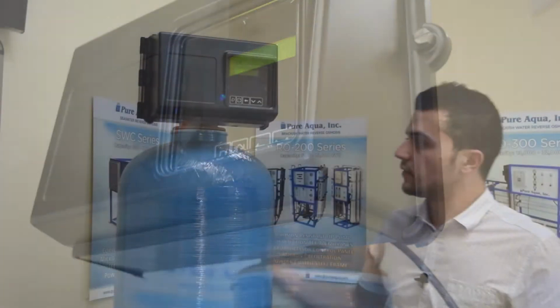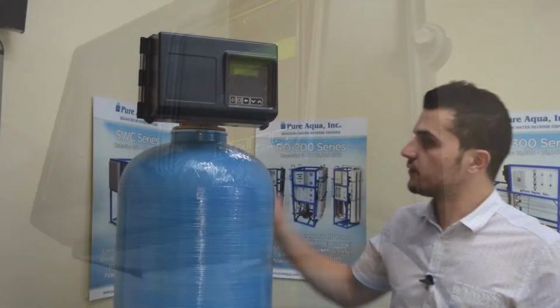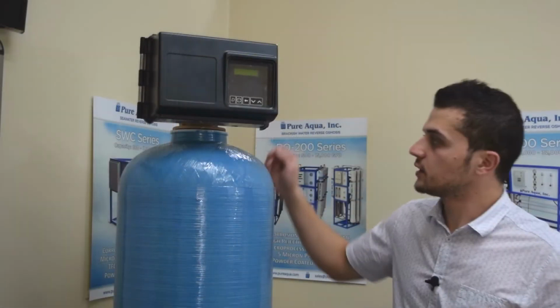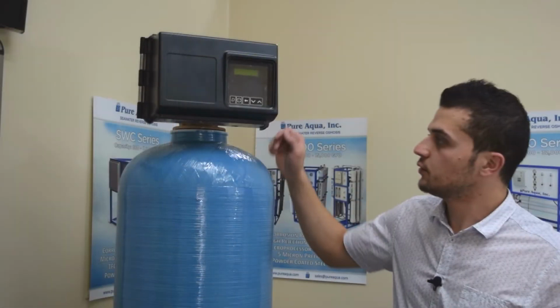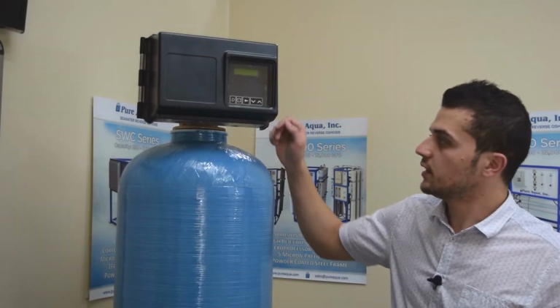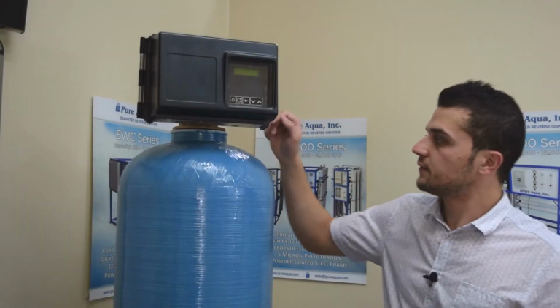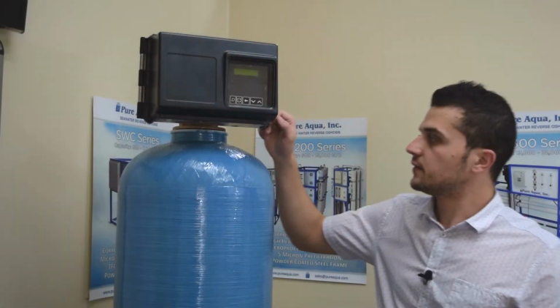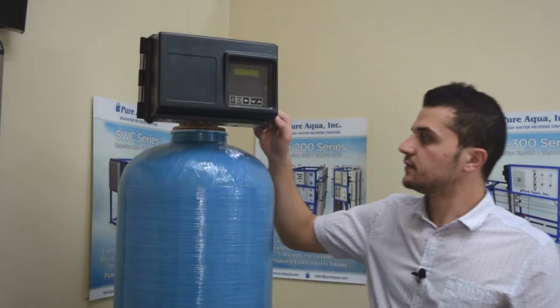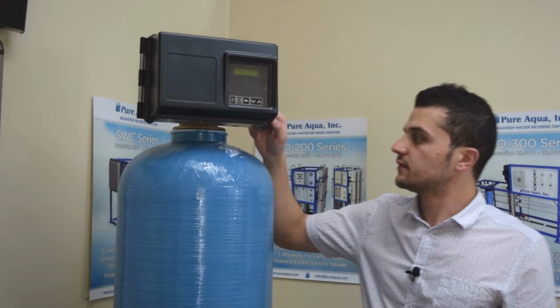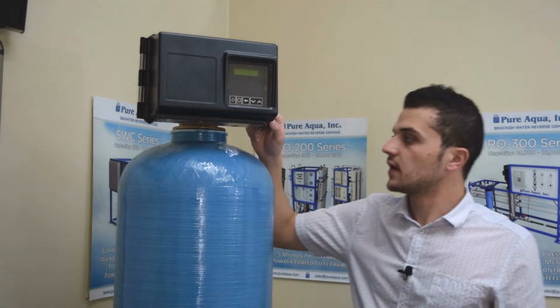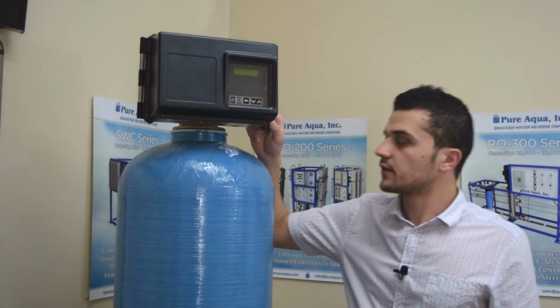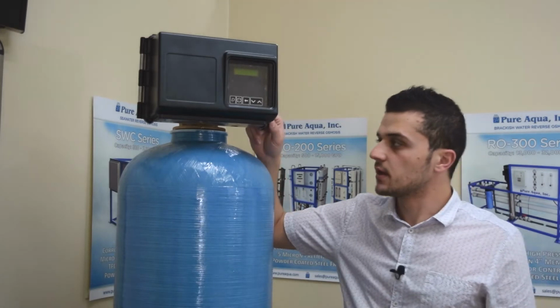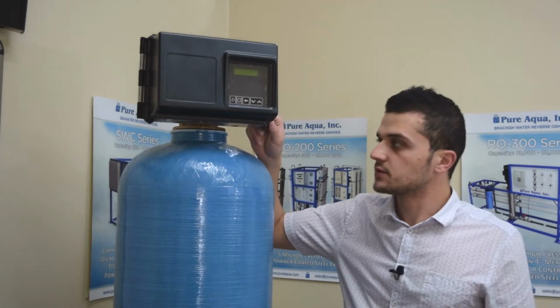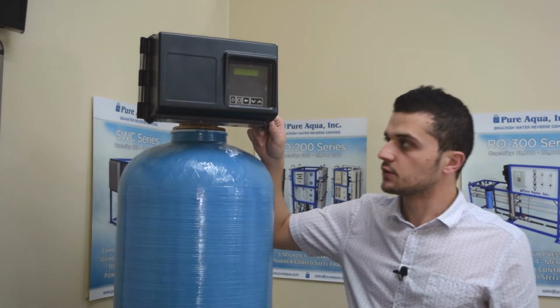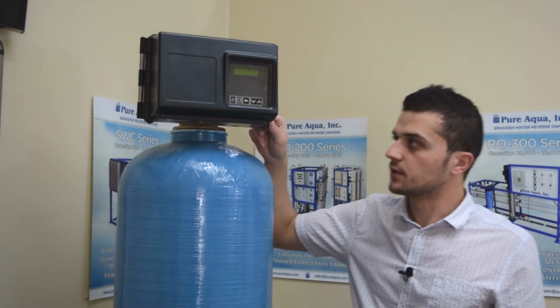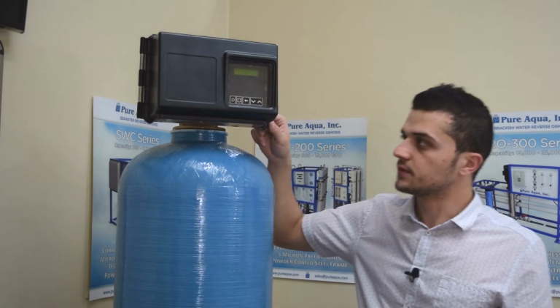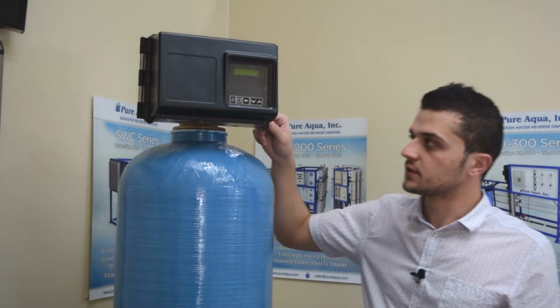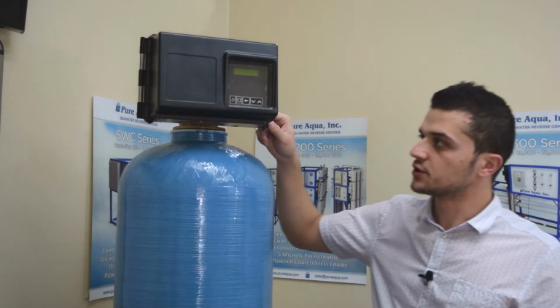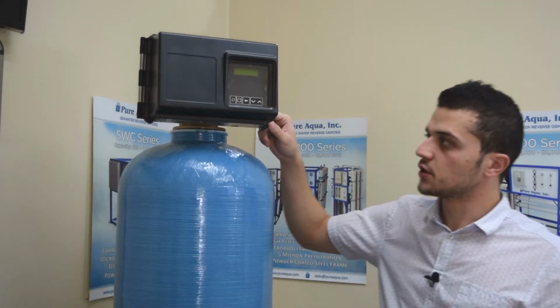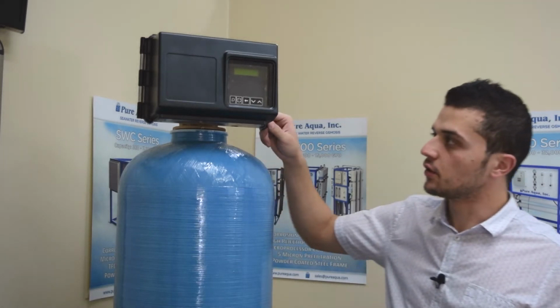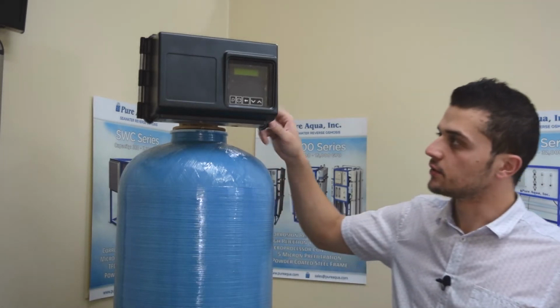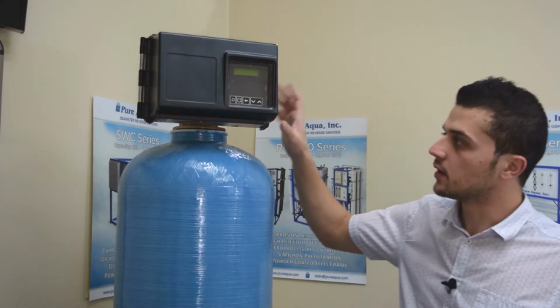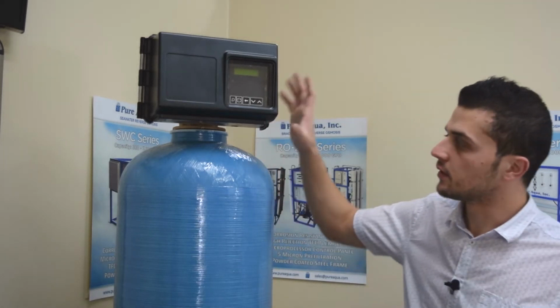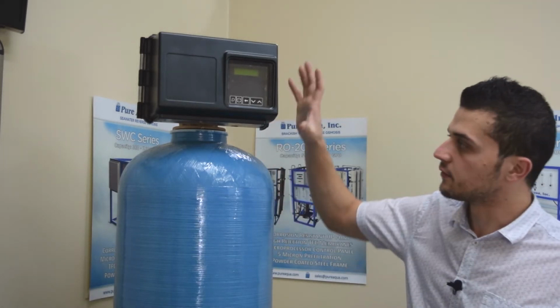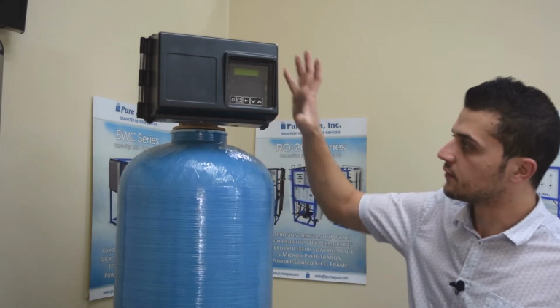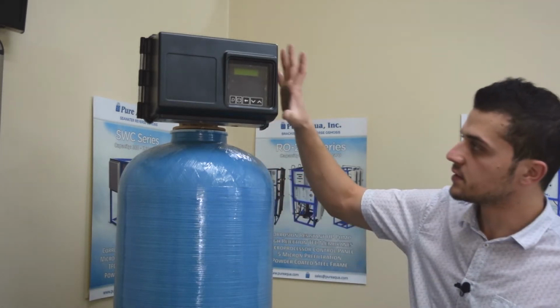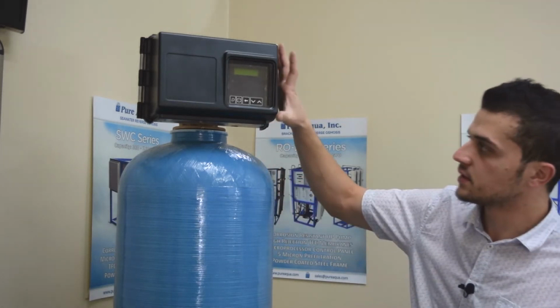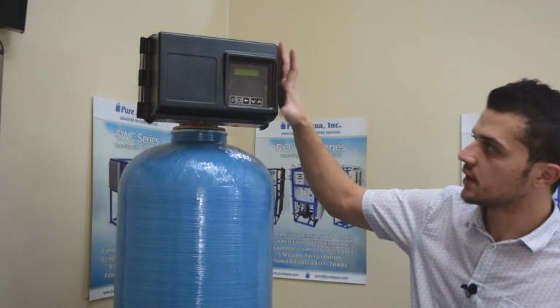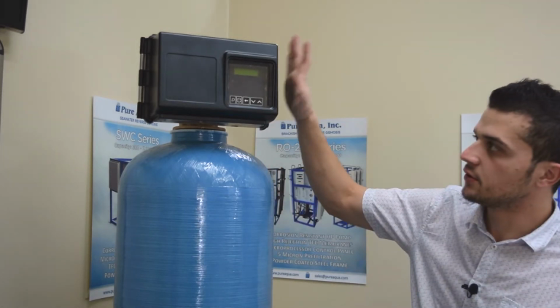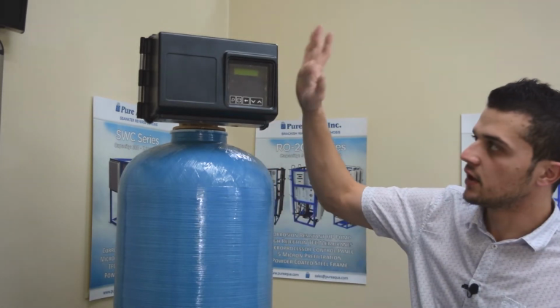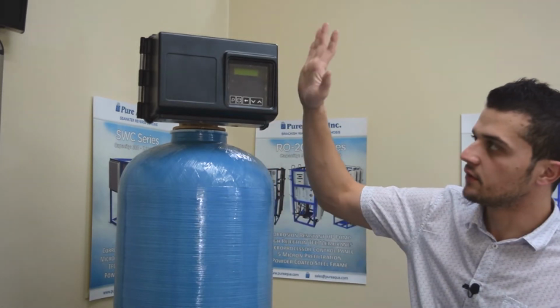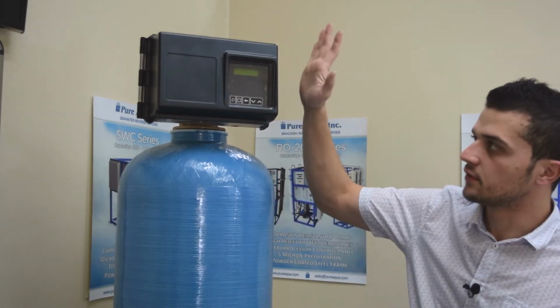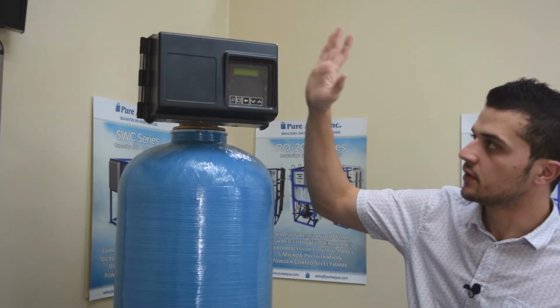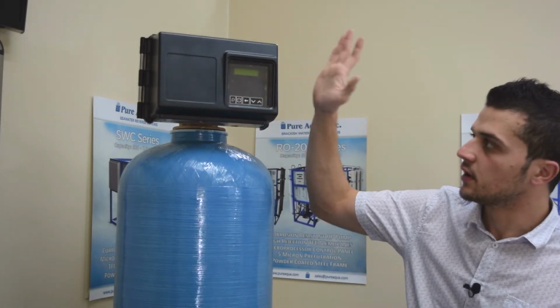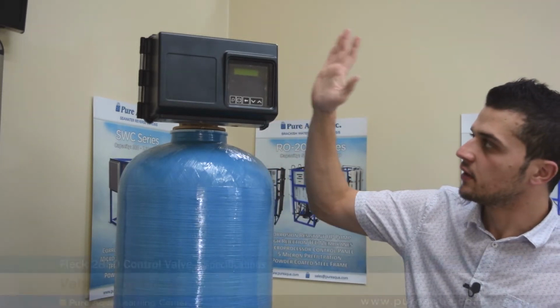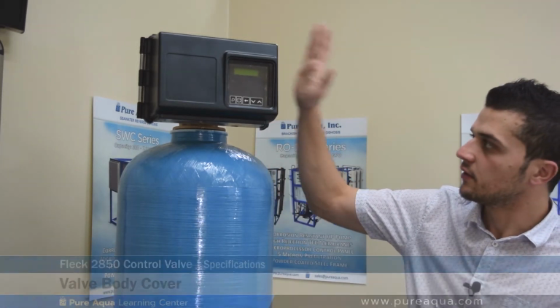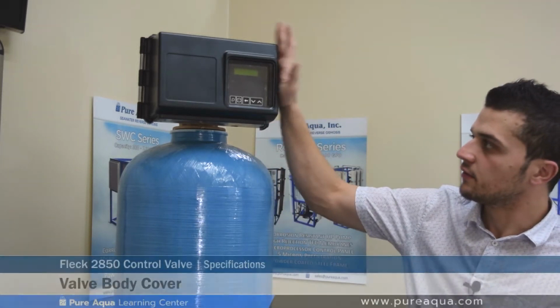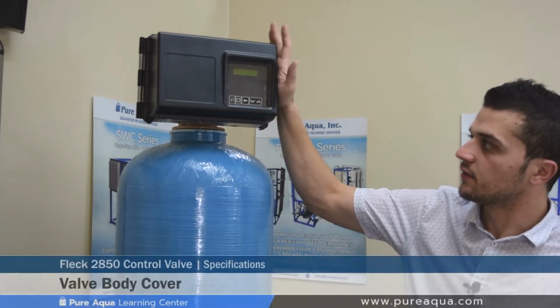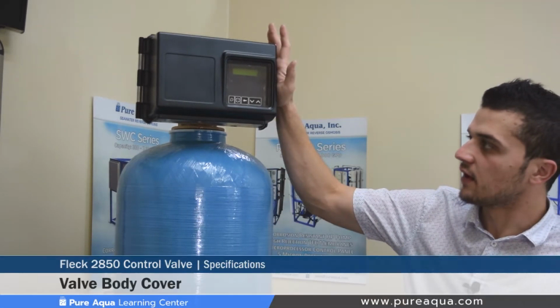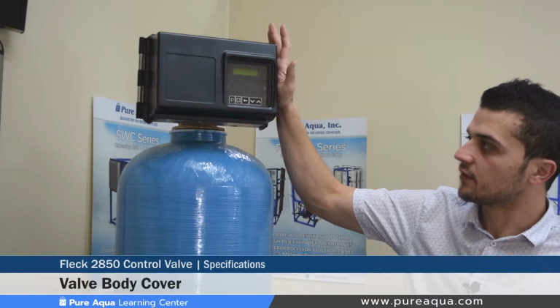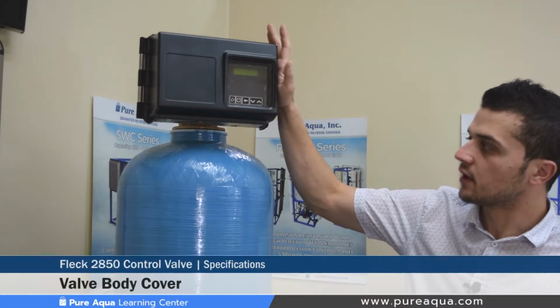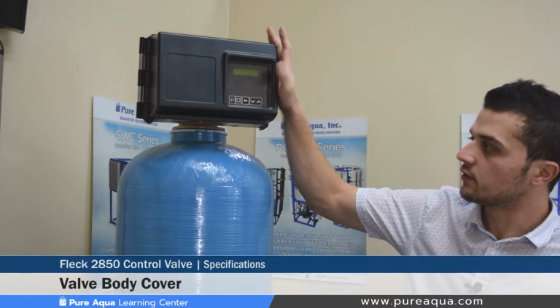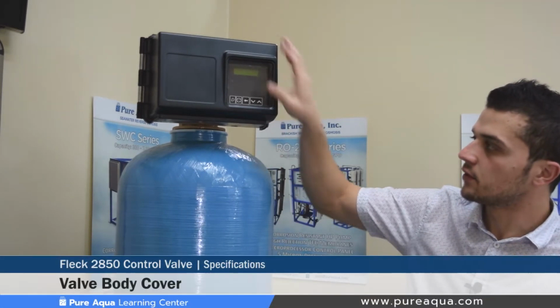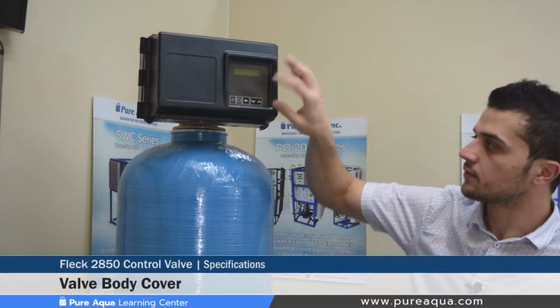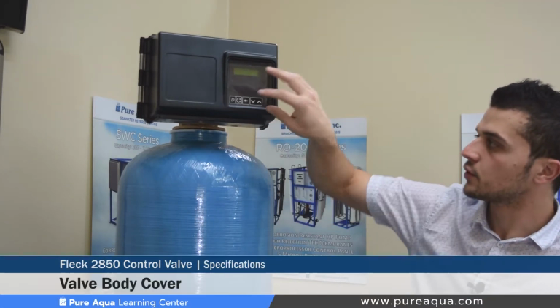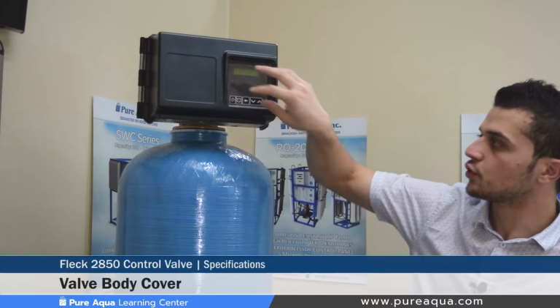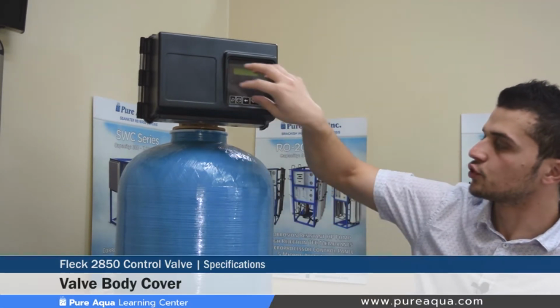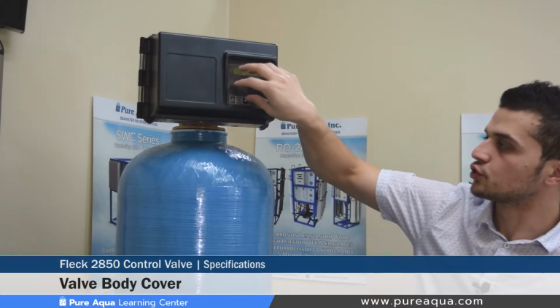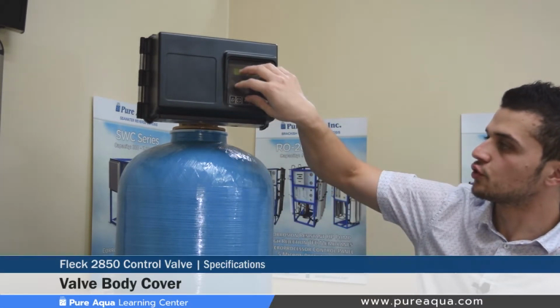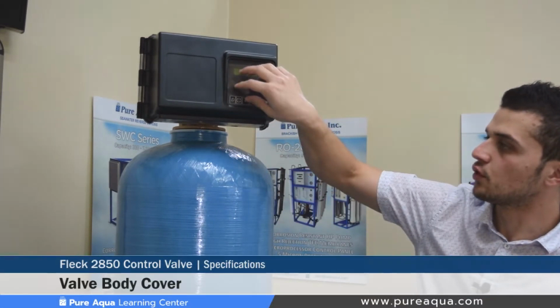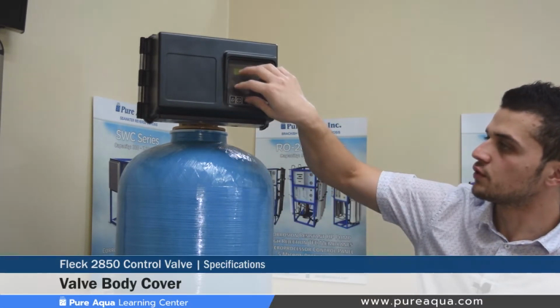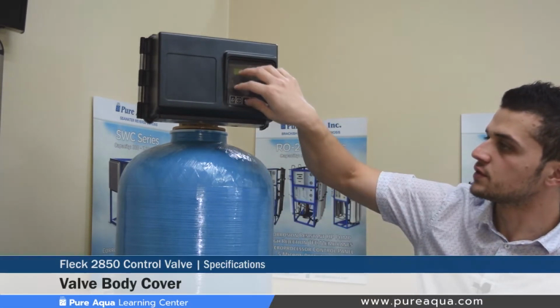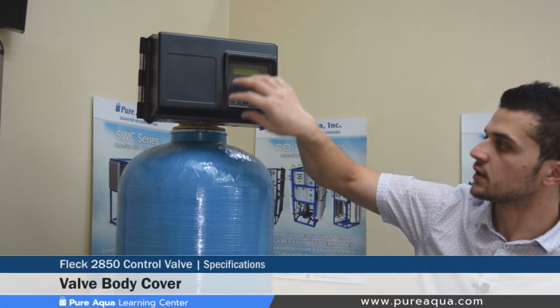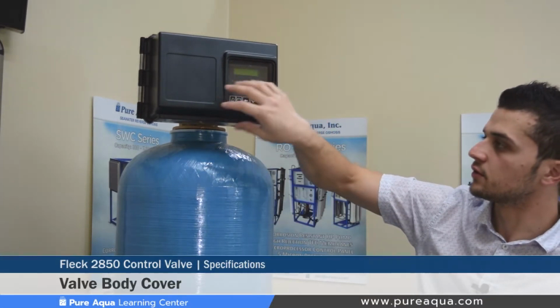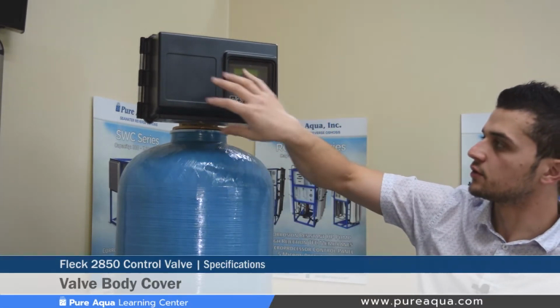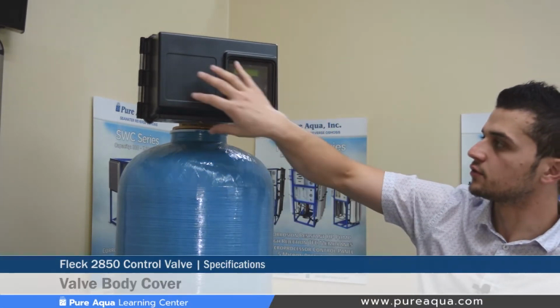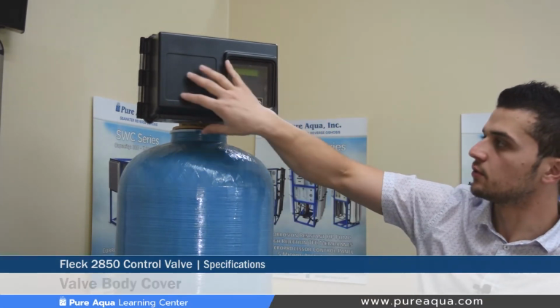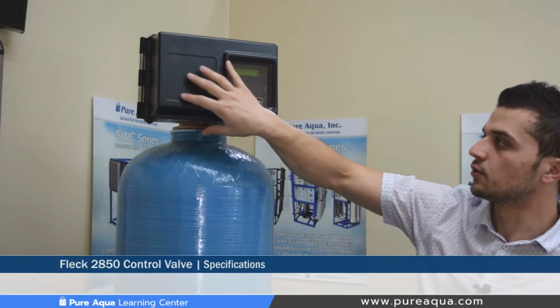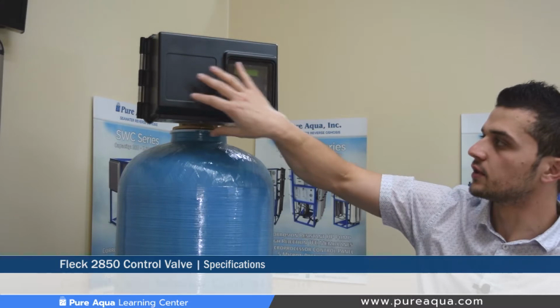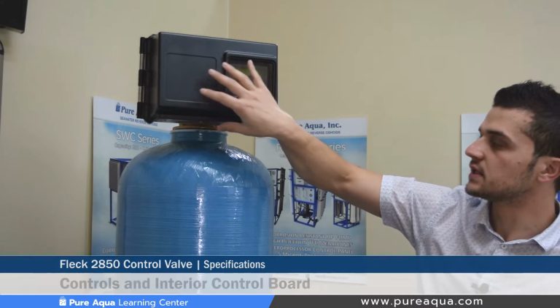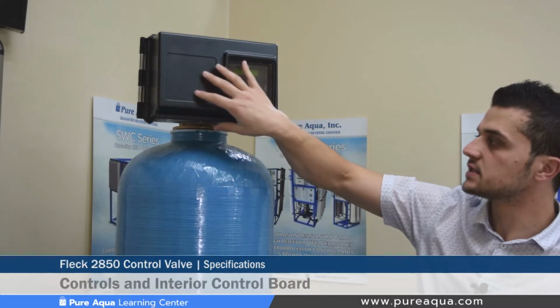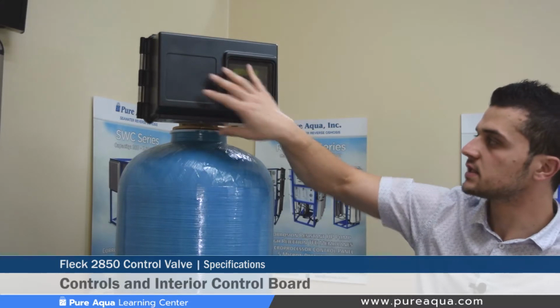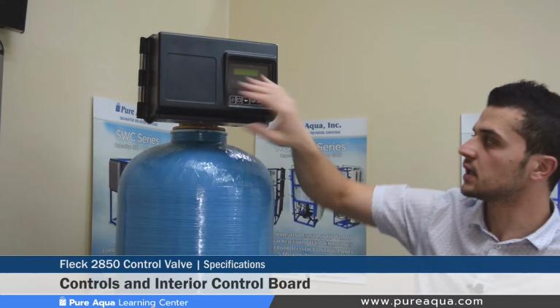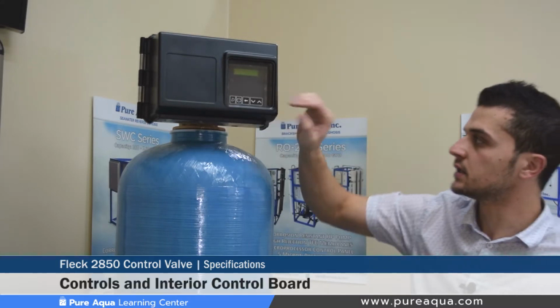The Fleck 2850 valve comes equipped as shown — on the front side you have your valve cover, controls, and control board inside.